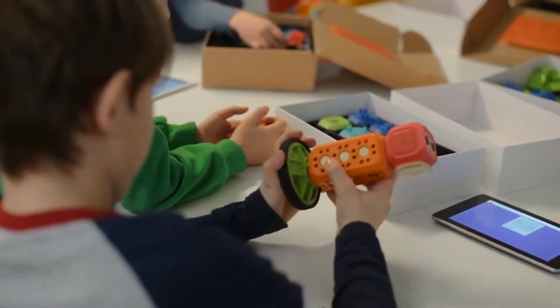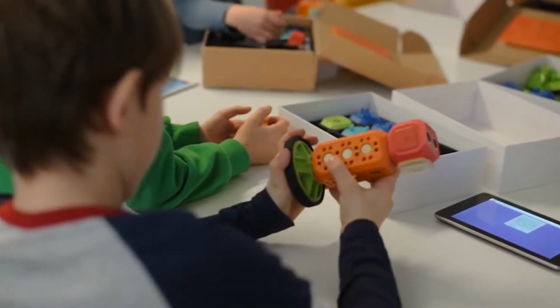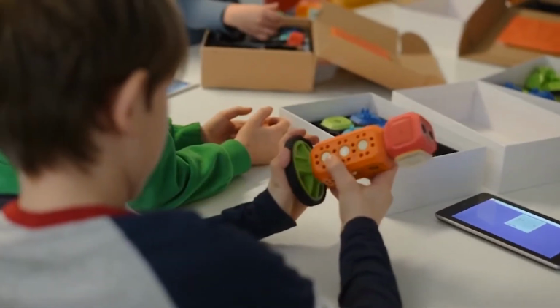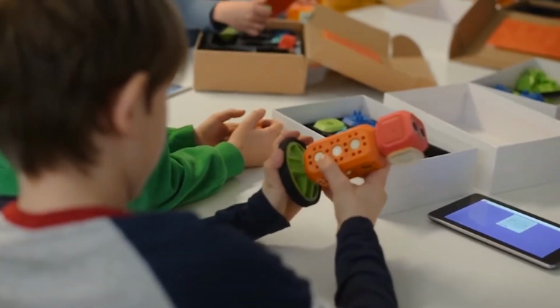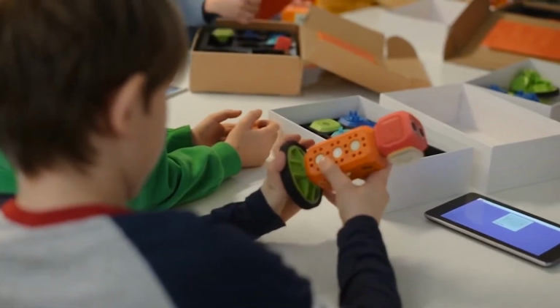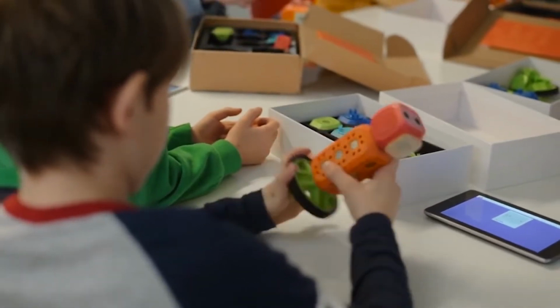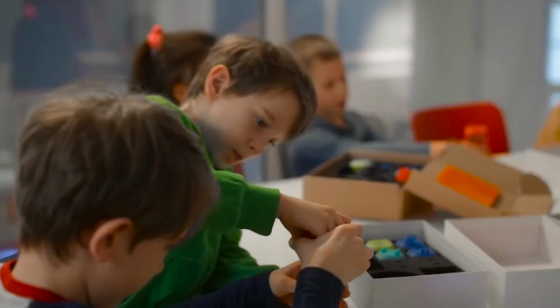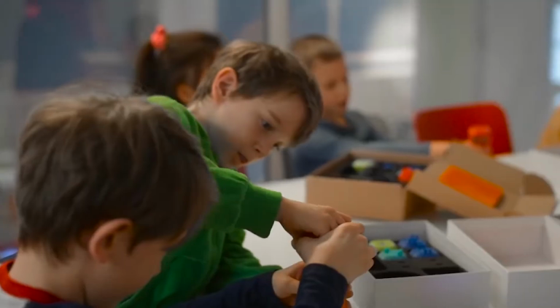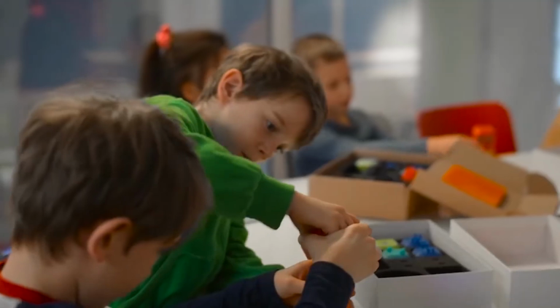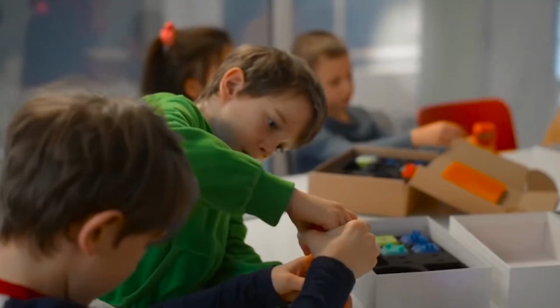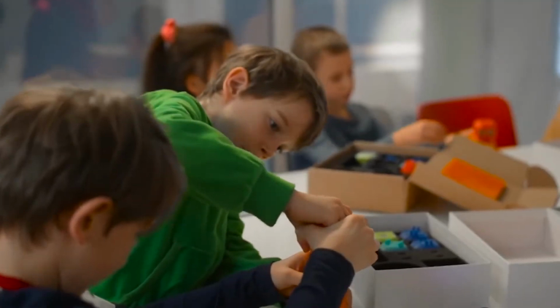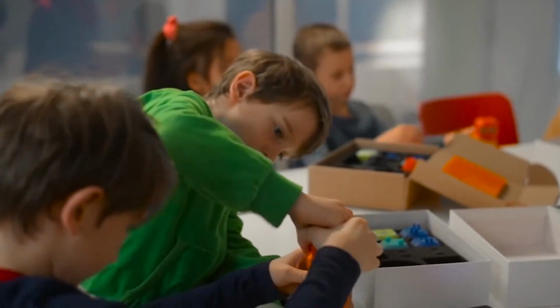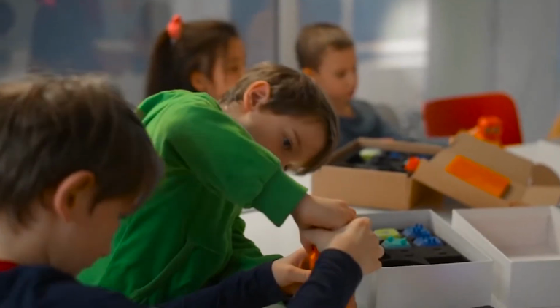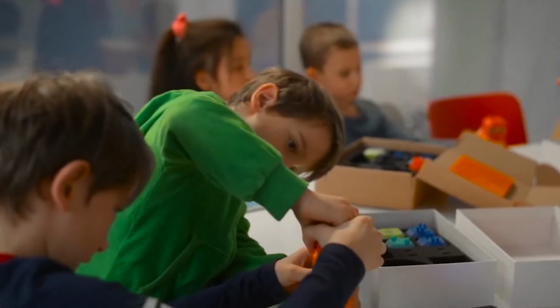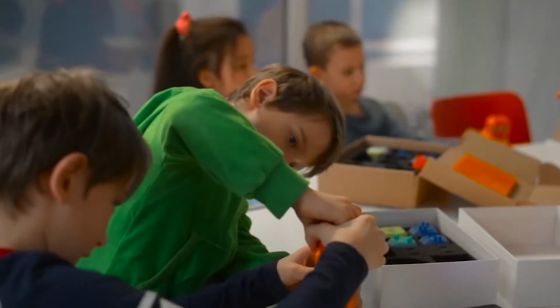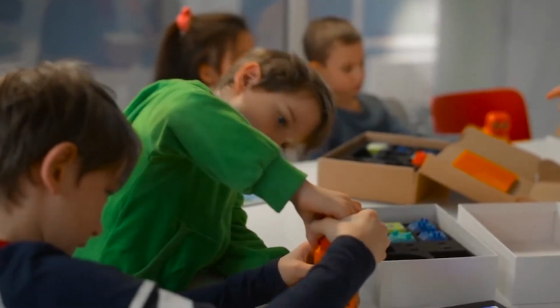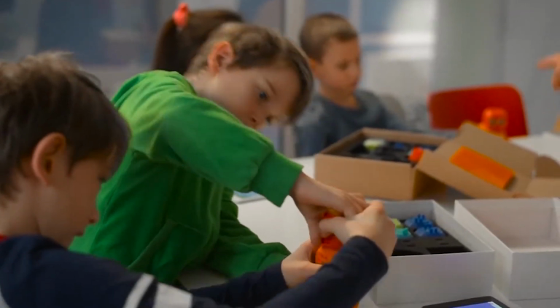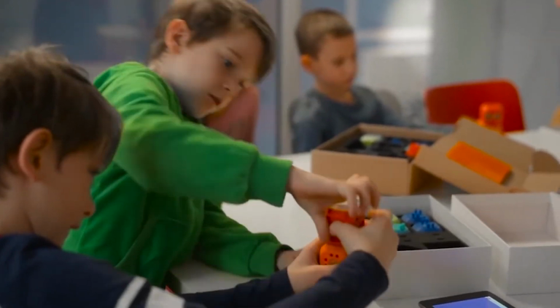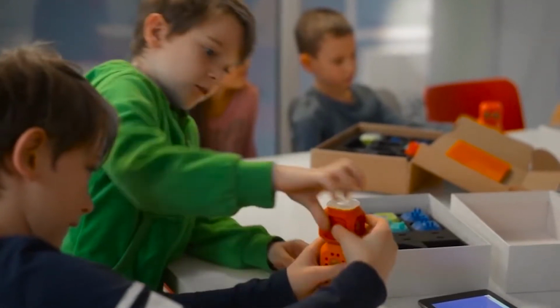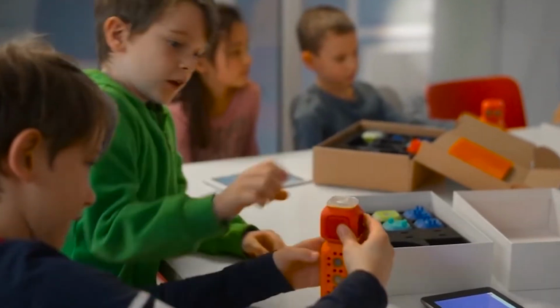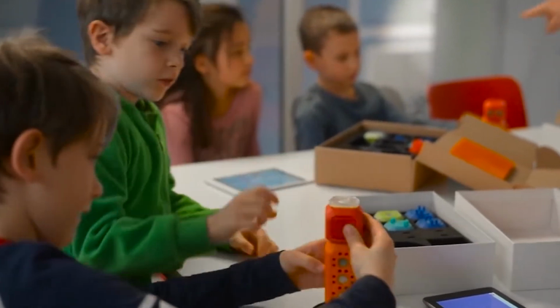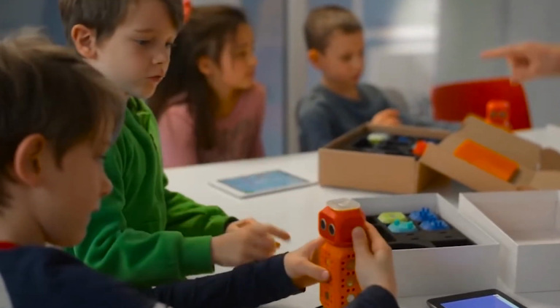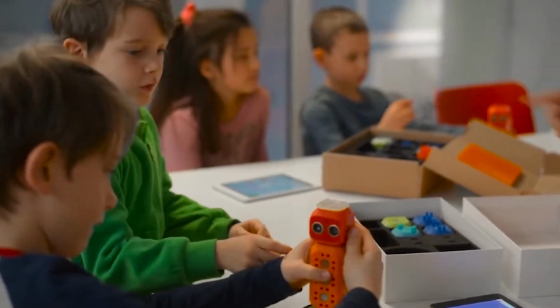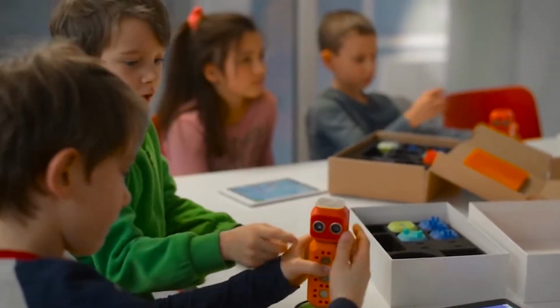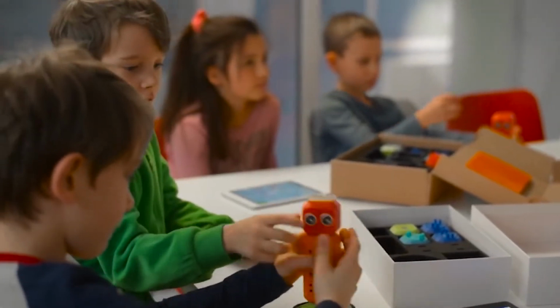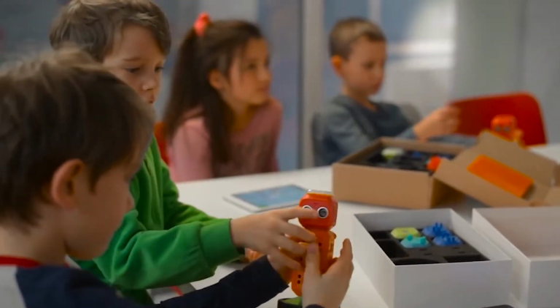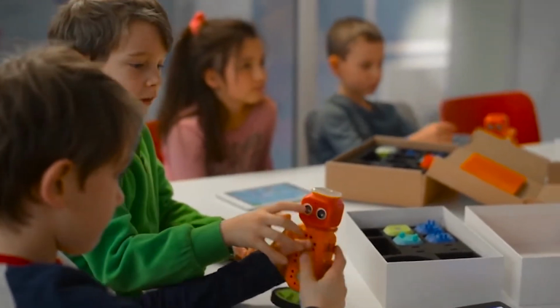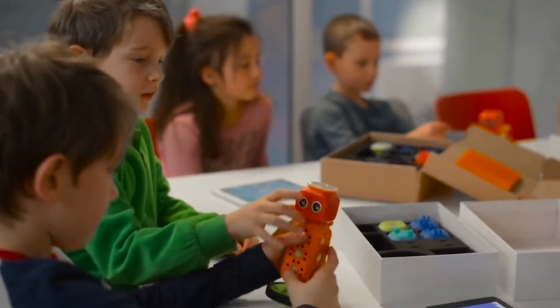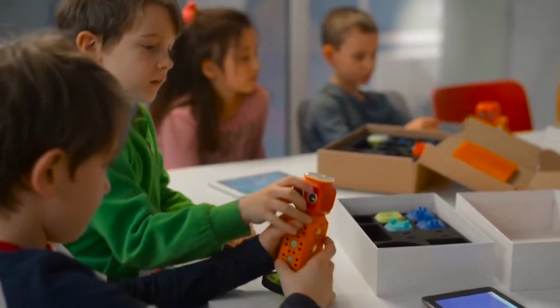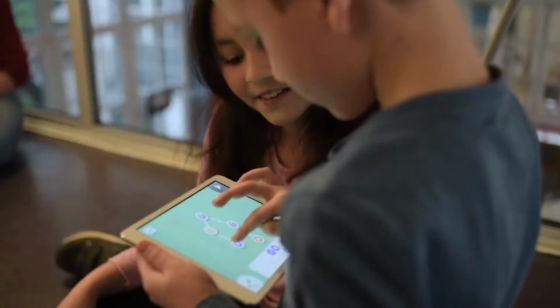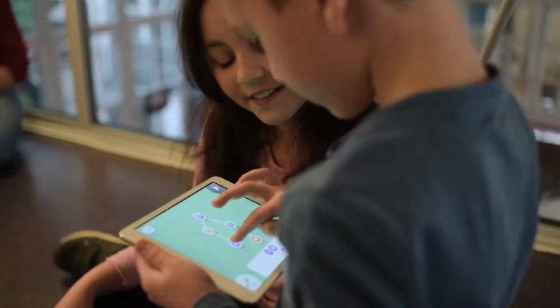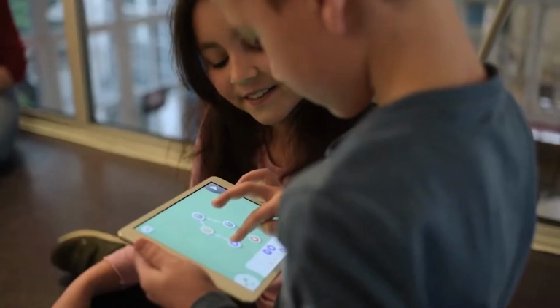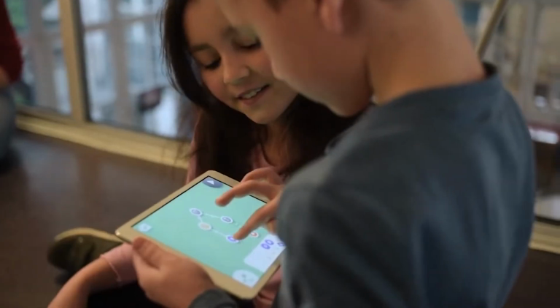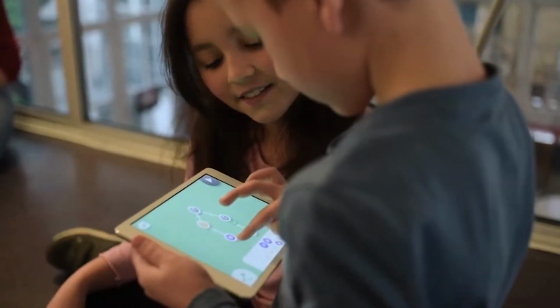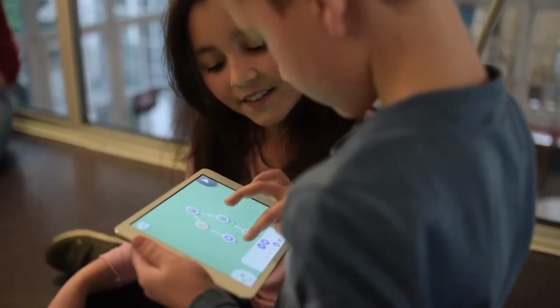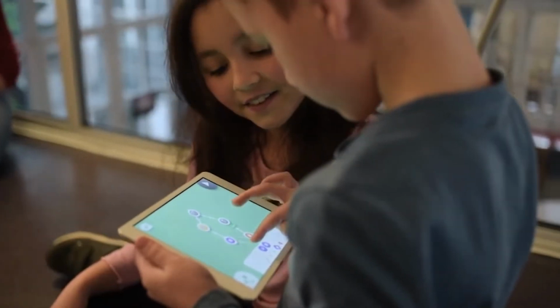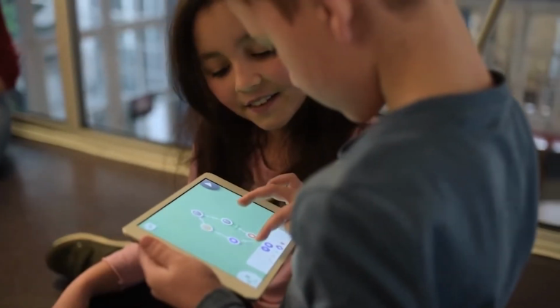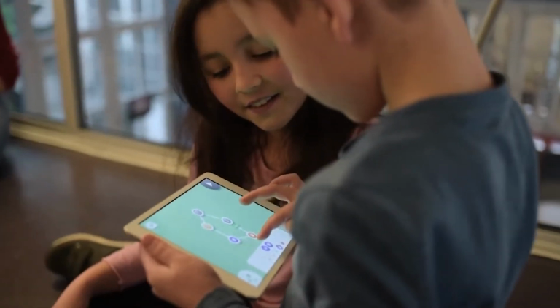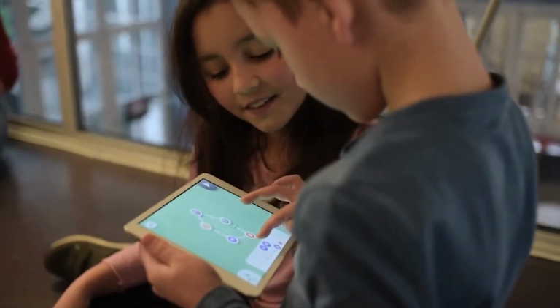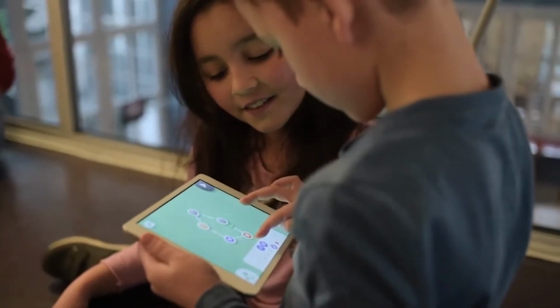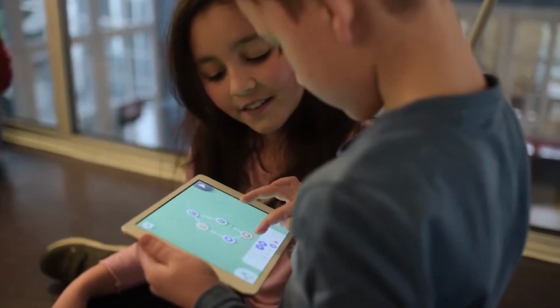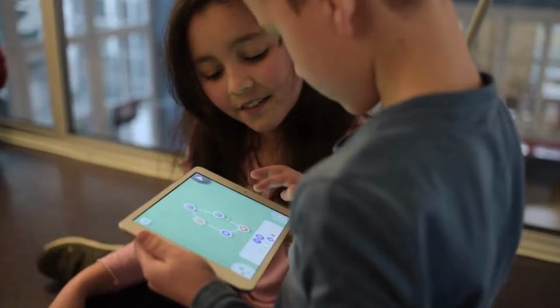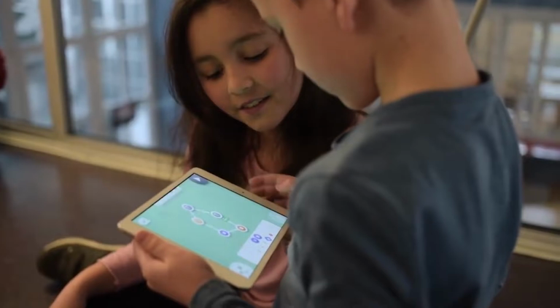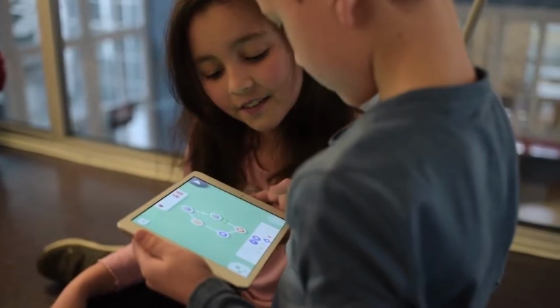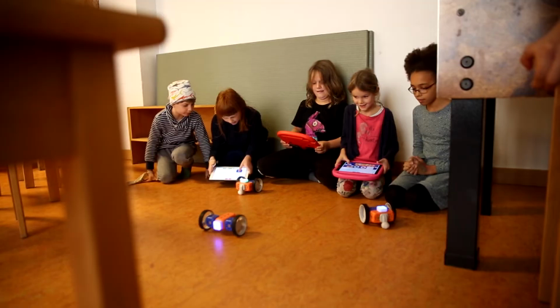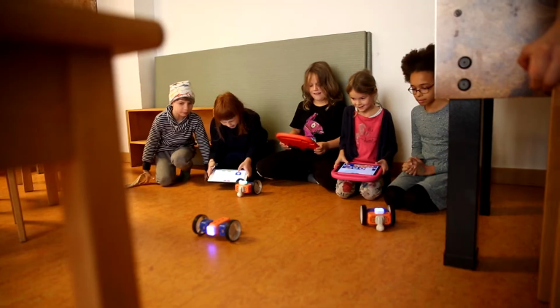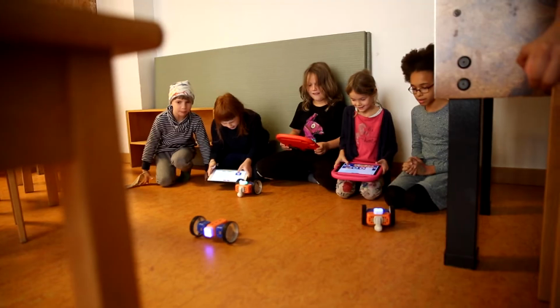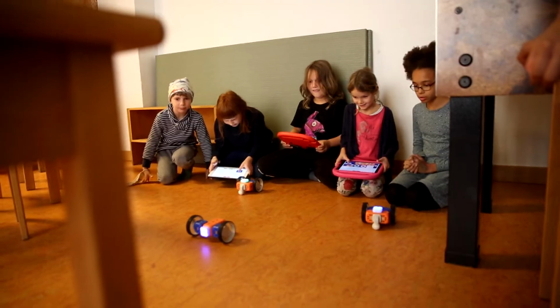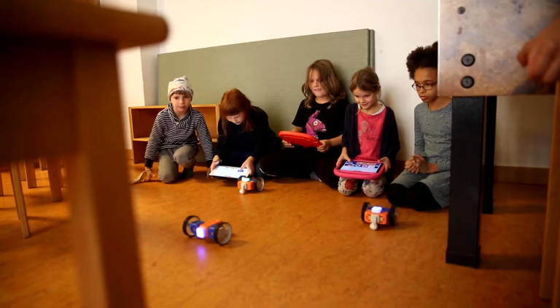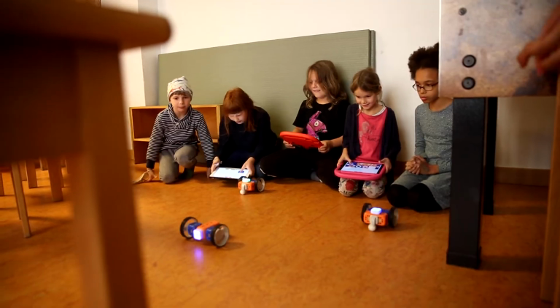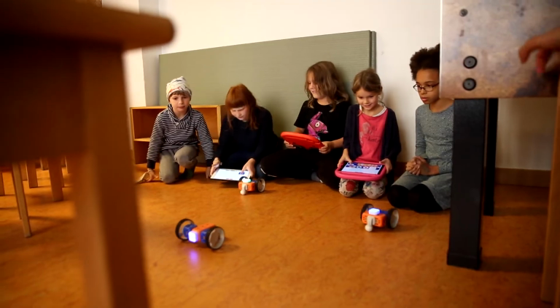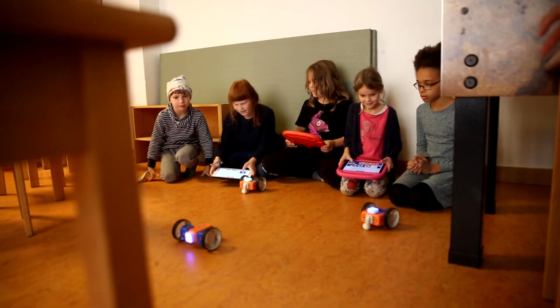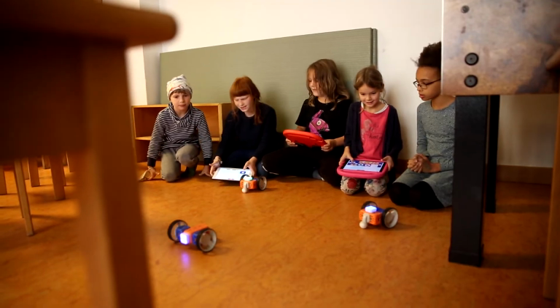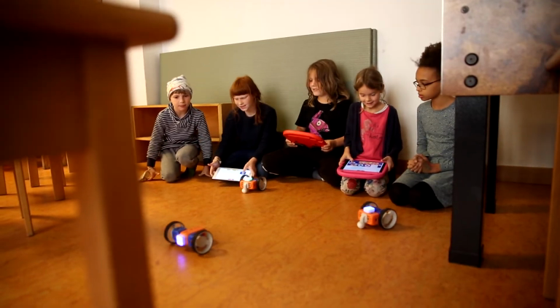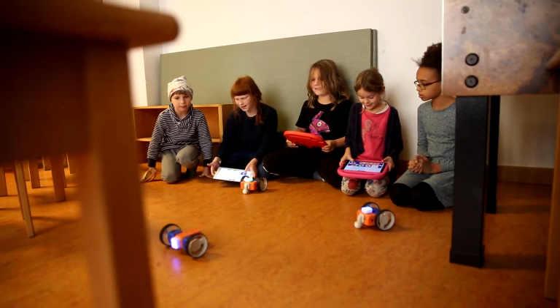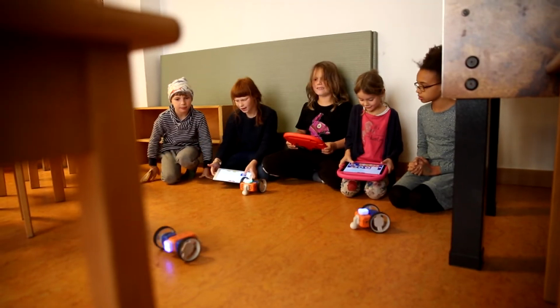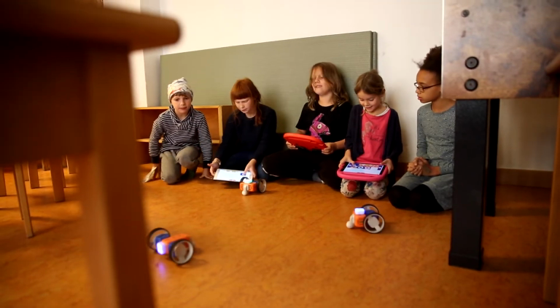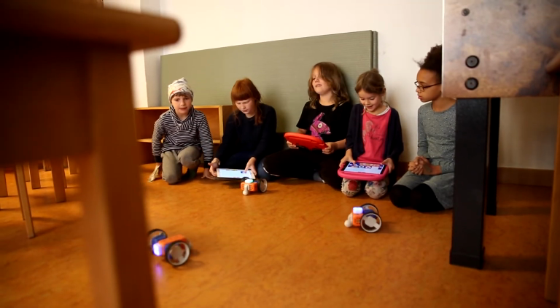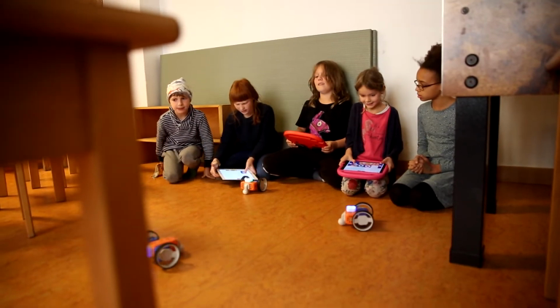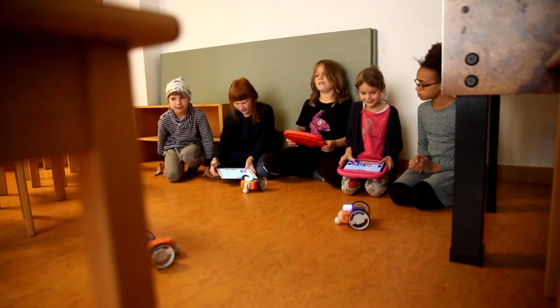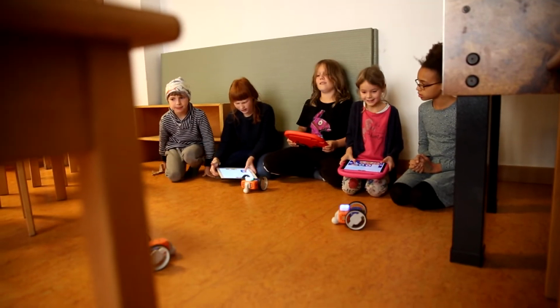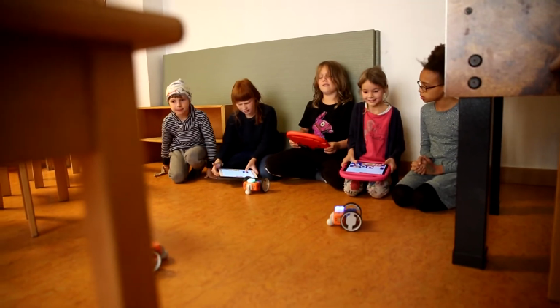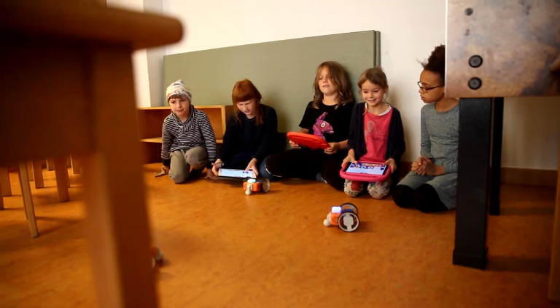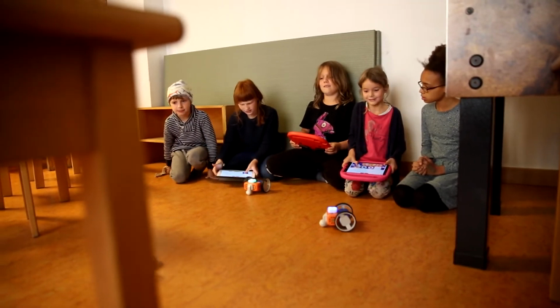Wait — teach five, six, and seven-year-olds to design and program robots? Maybe you are crazy.